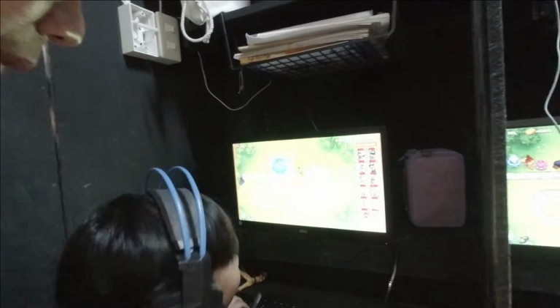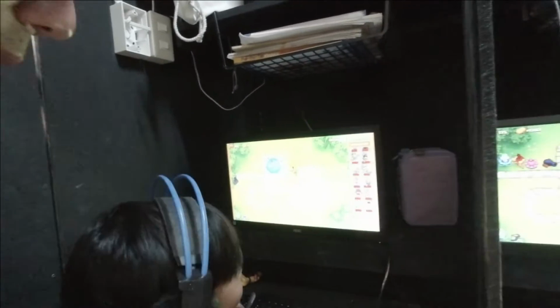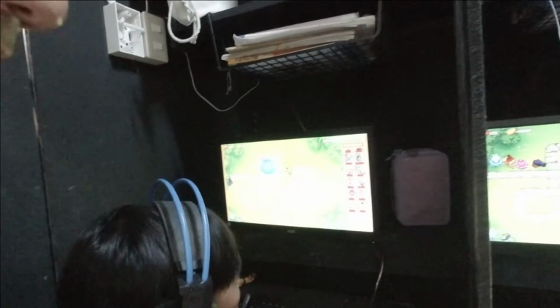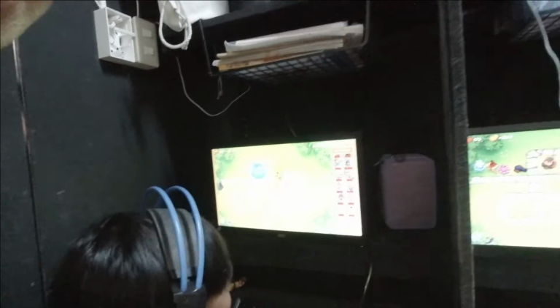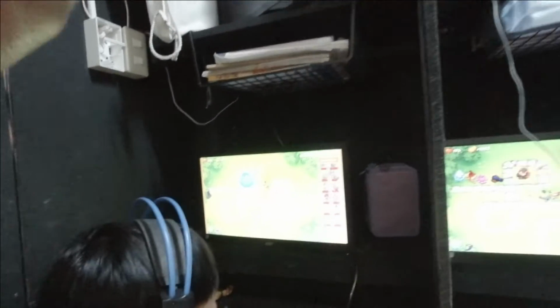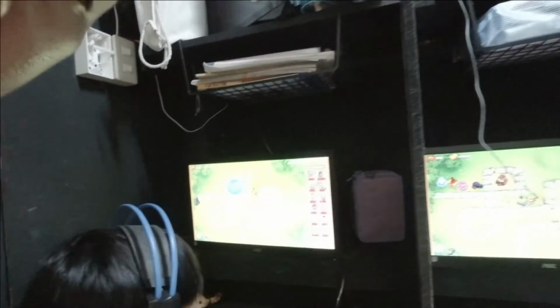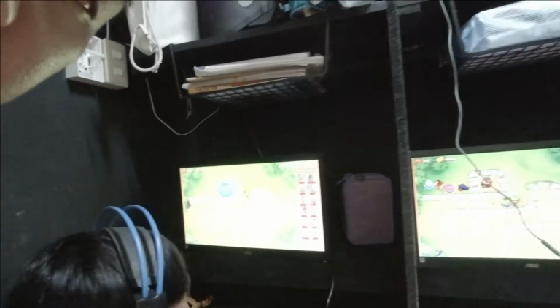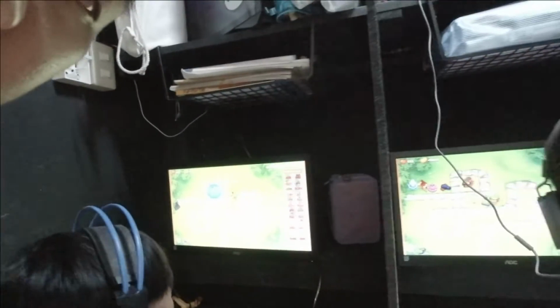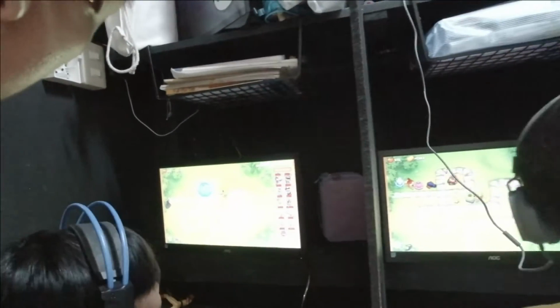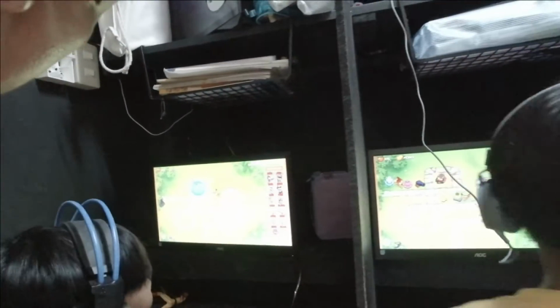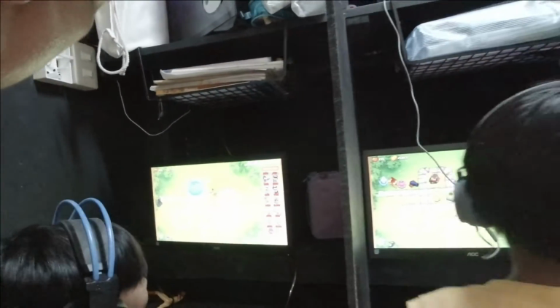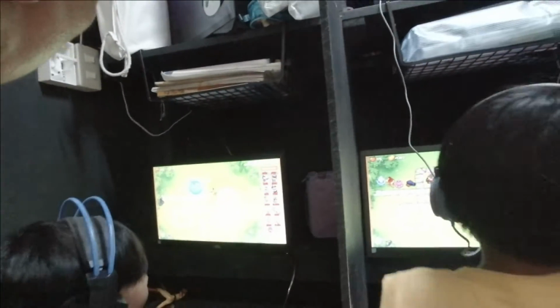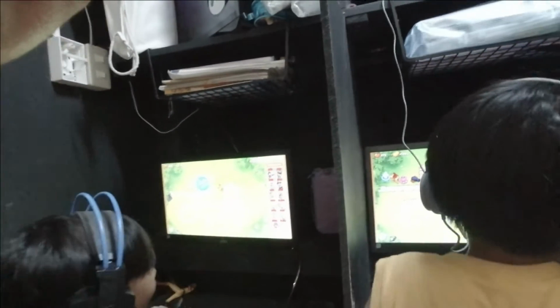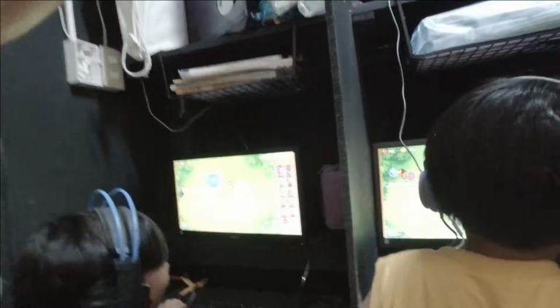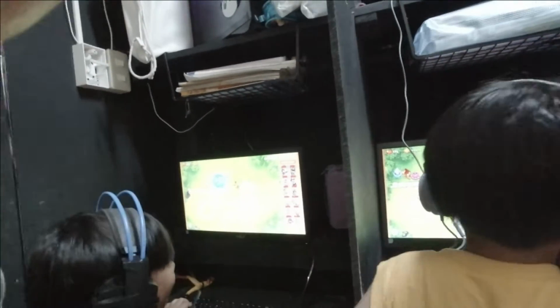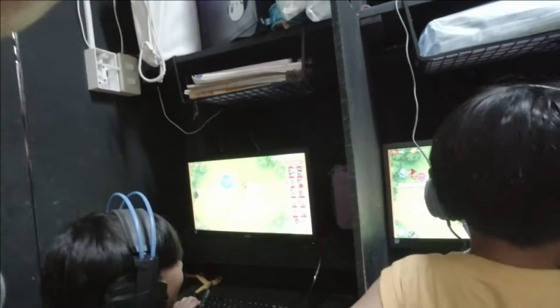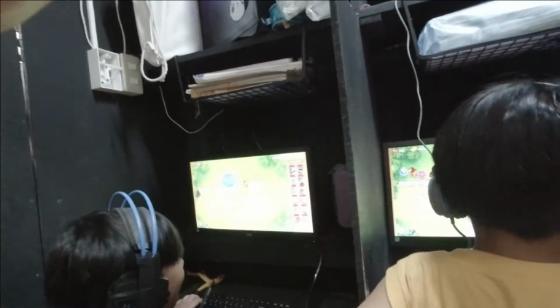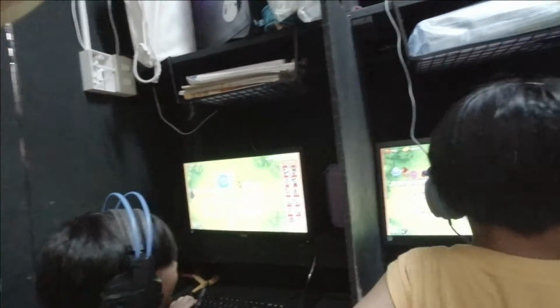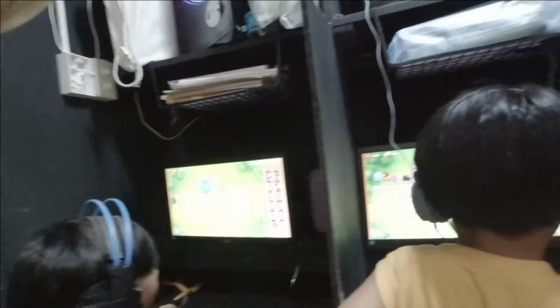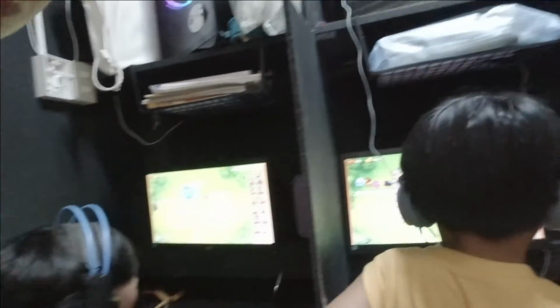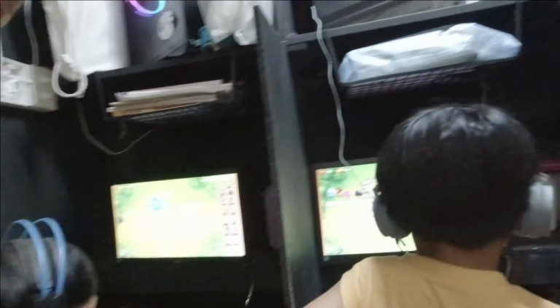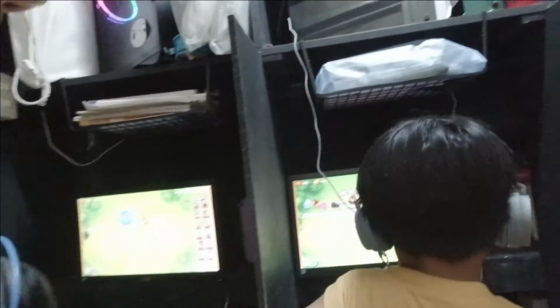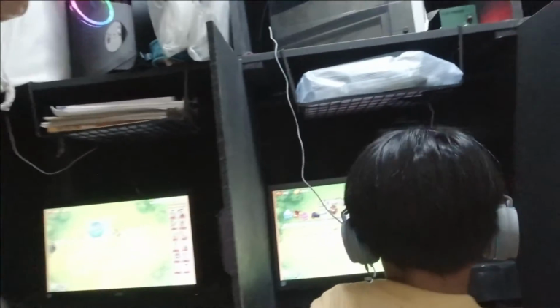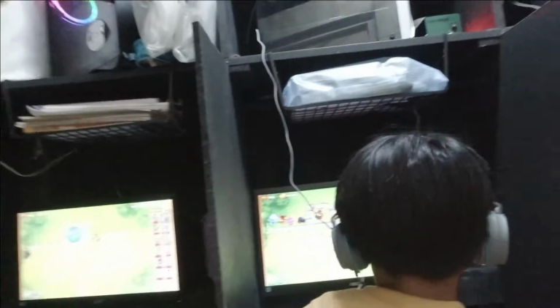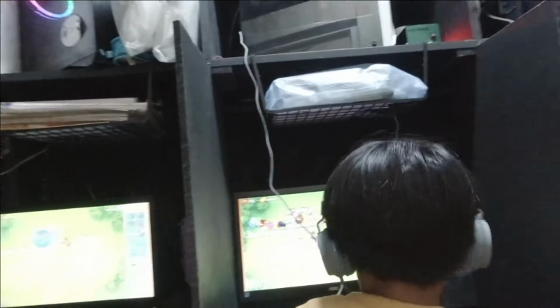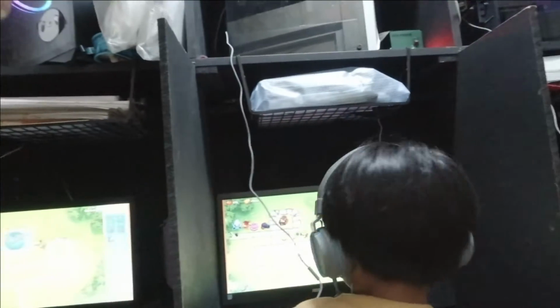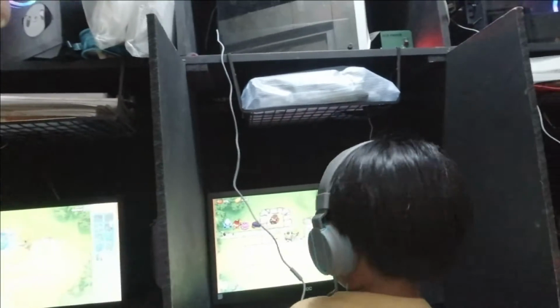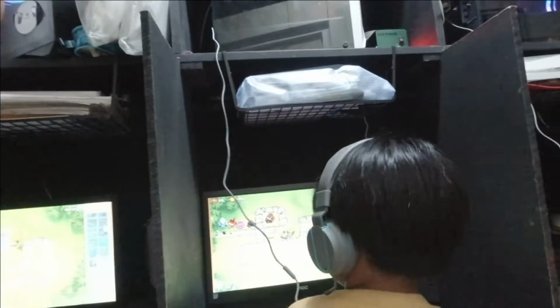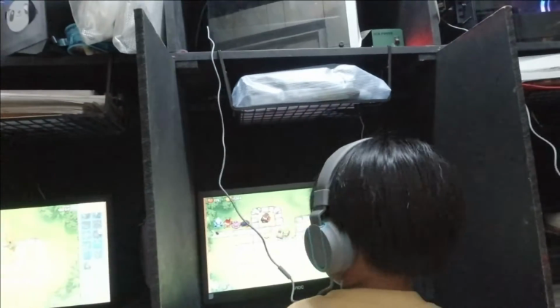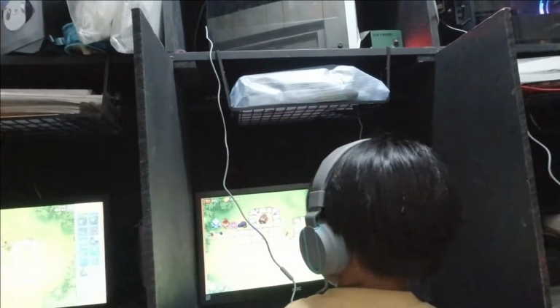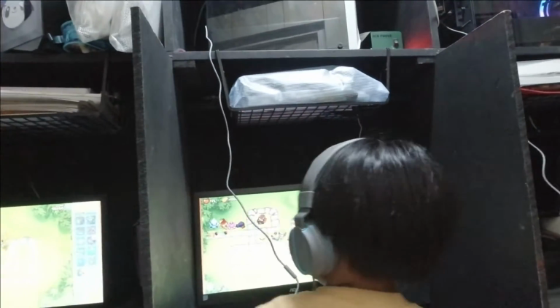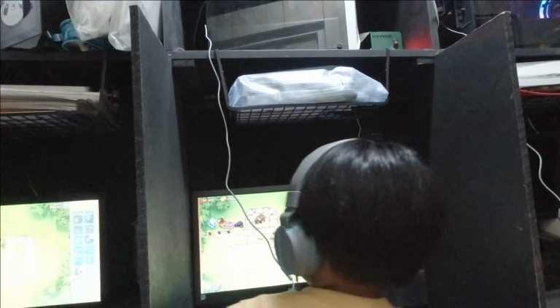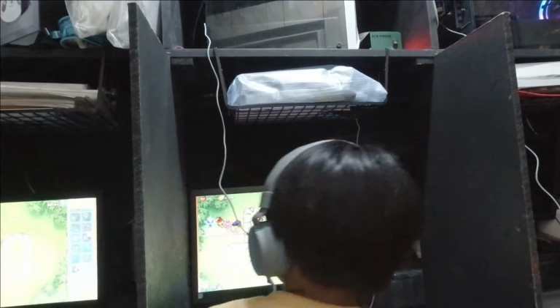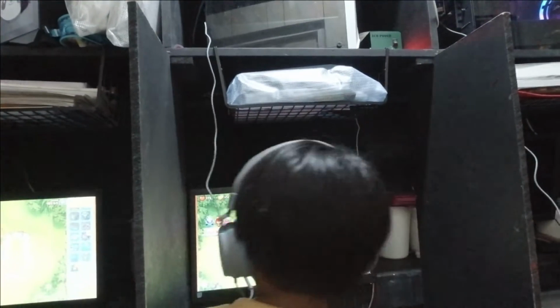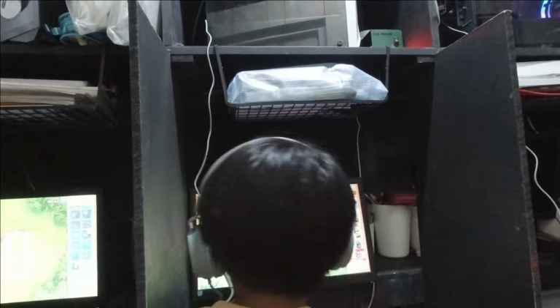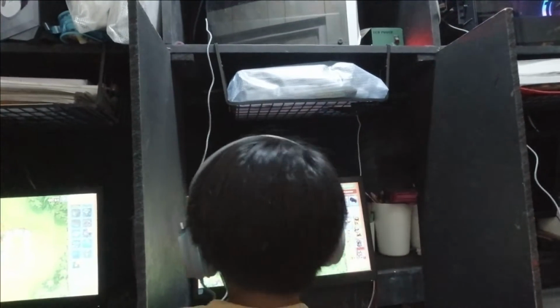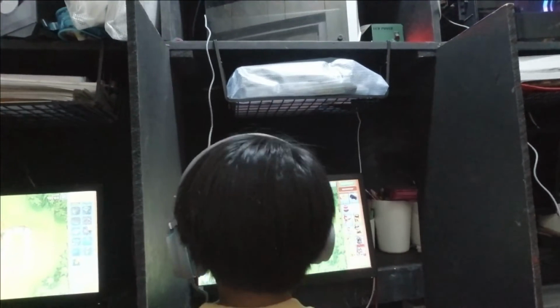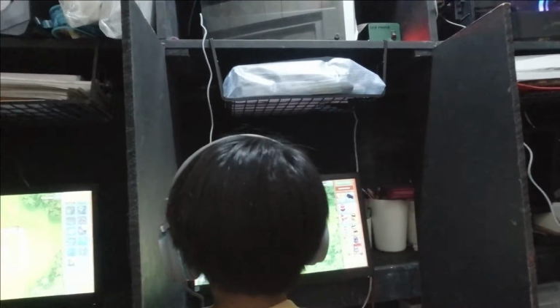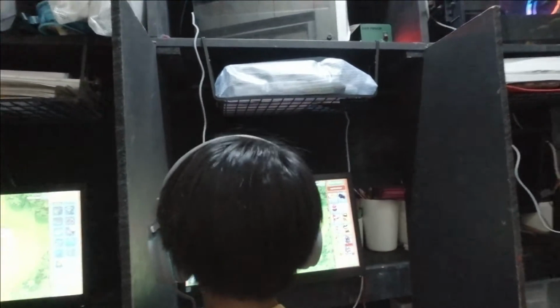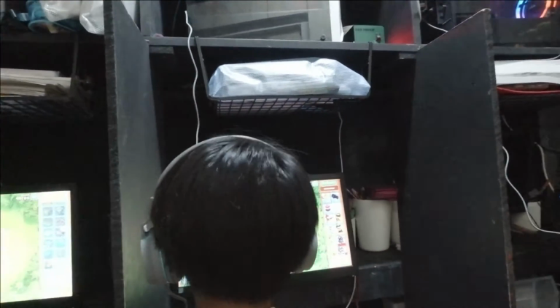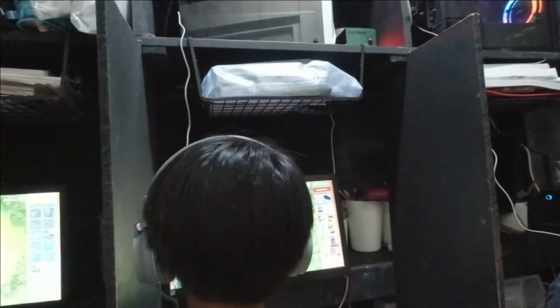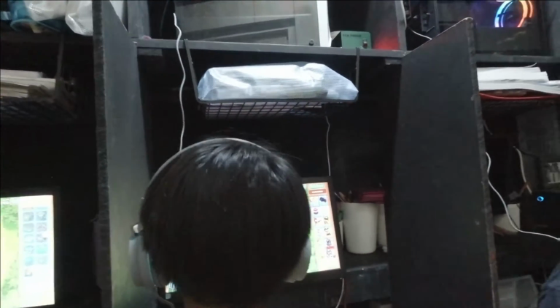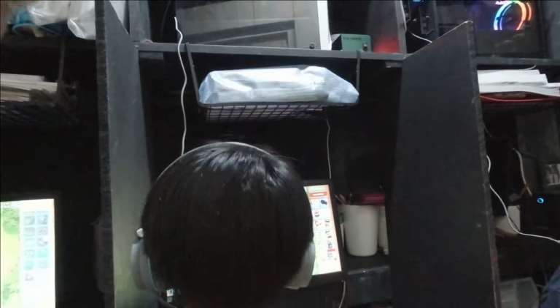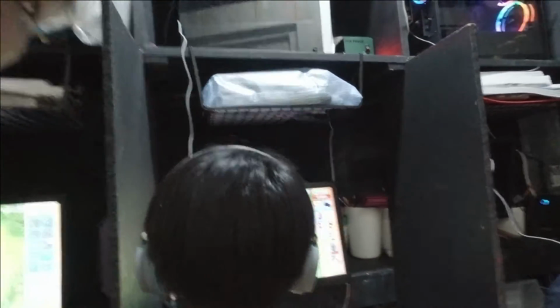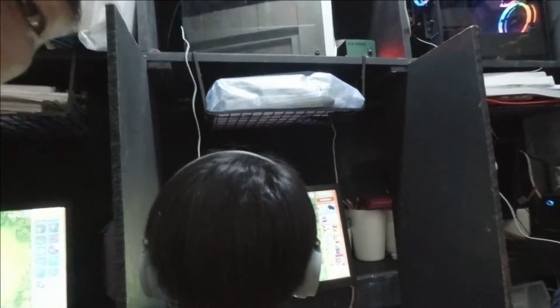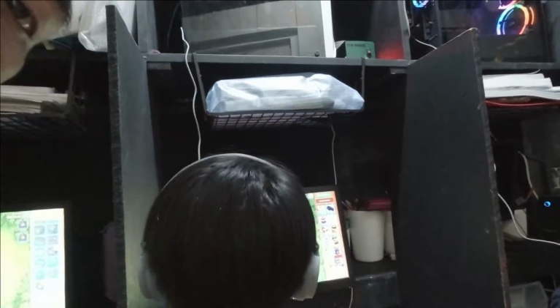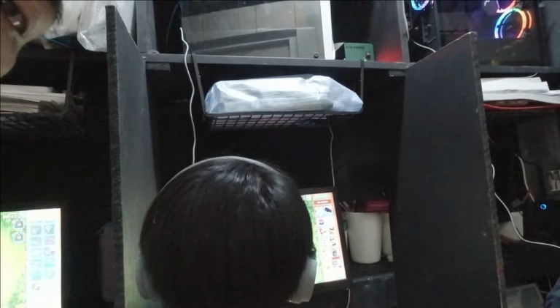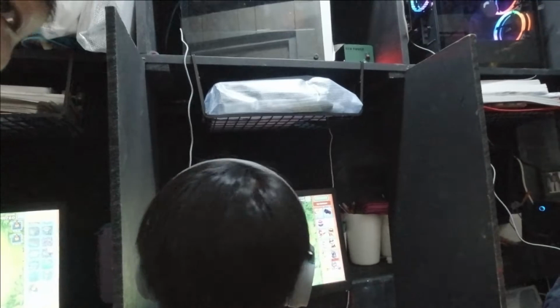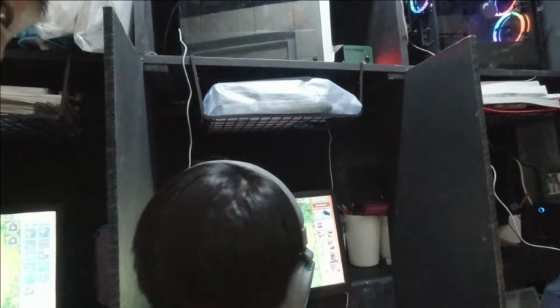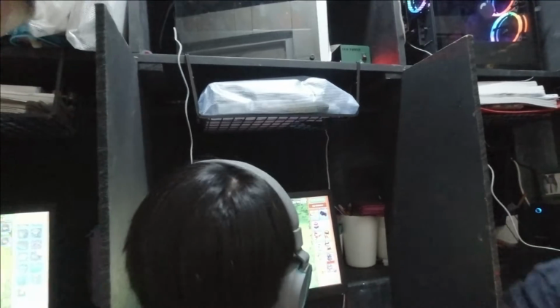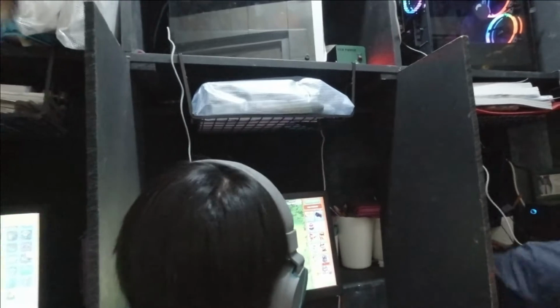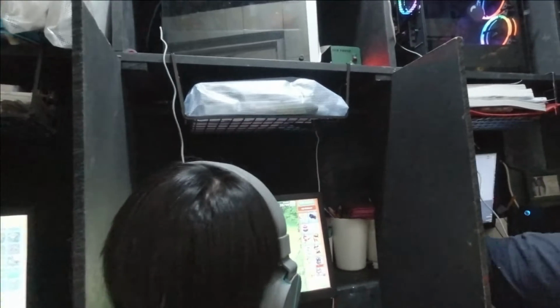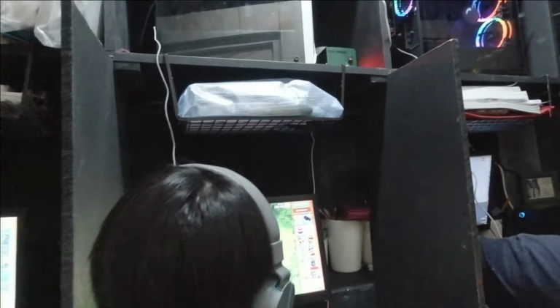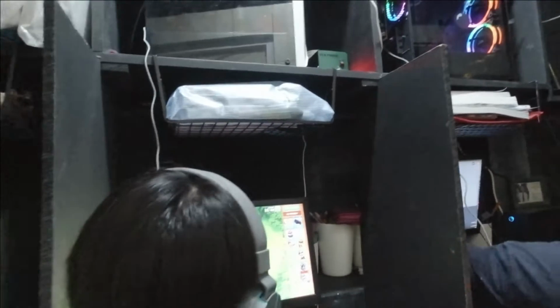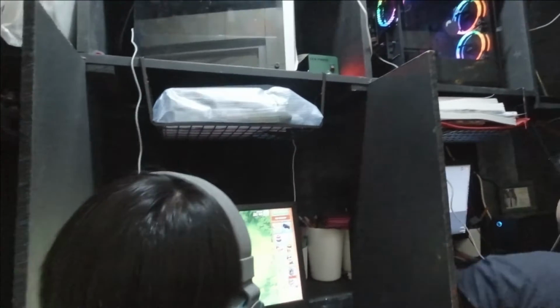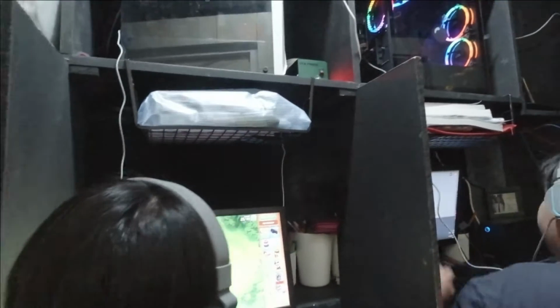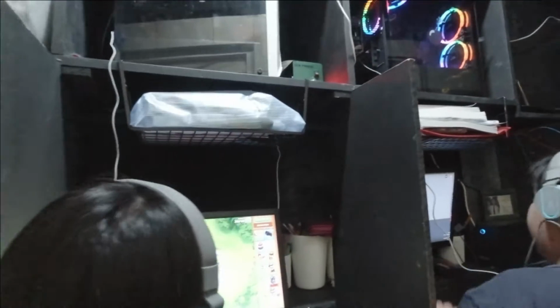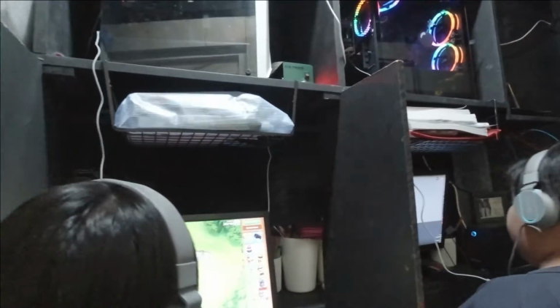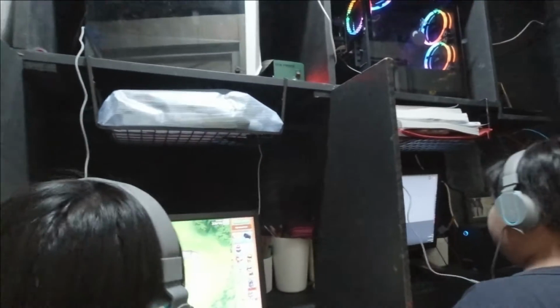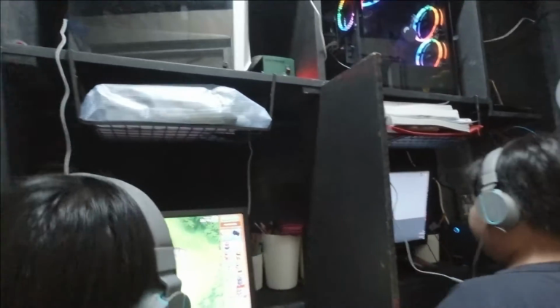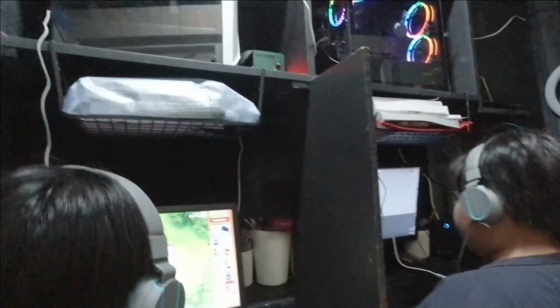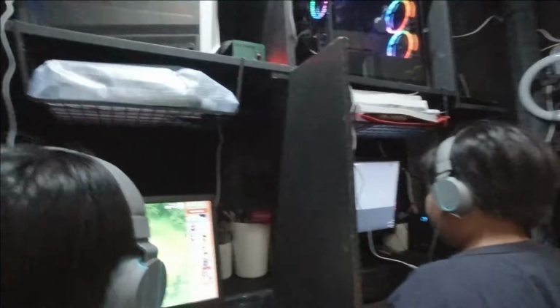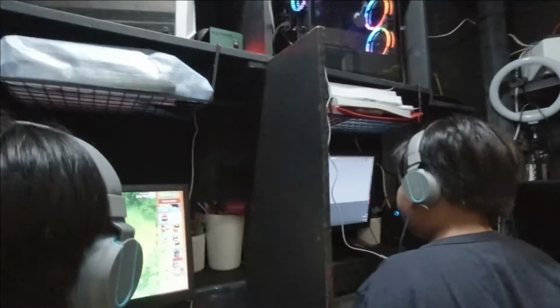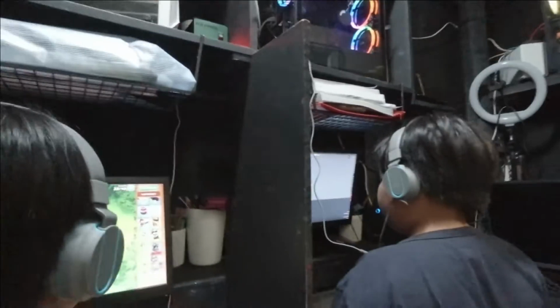Ngayon, ang paborito nila ngayon ay Bloons TD. At ito naman si Kade.